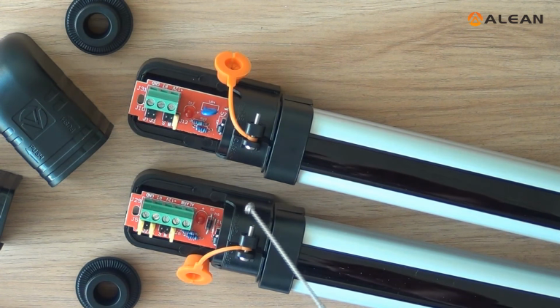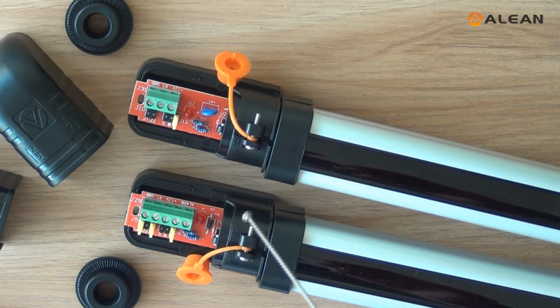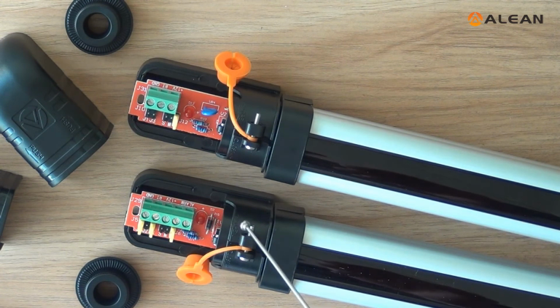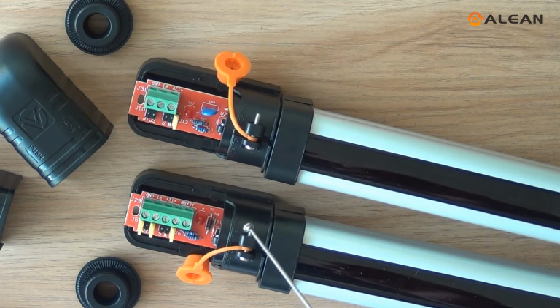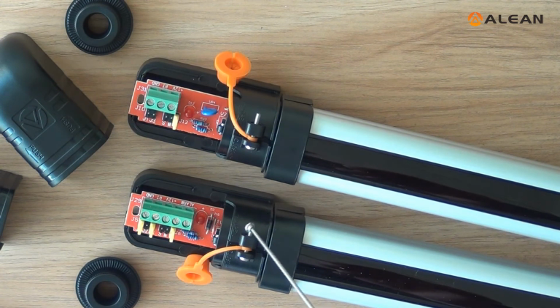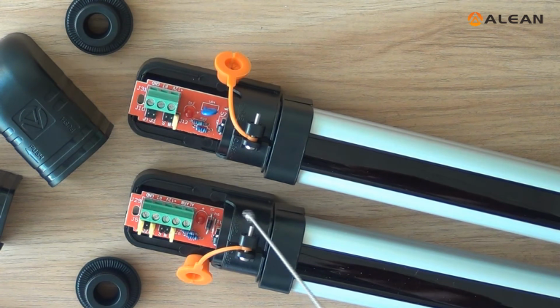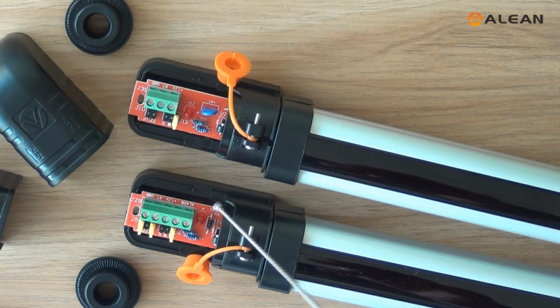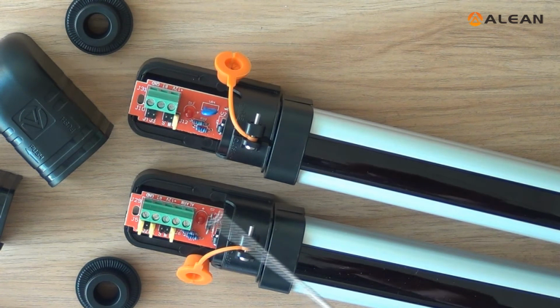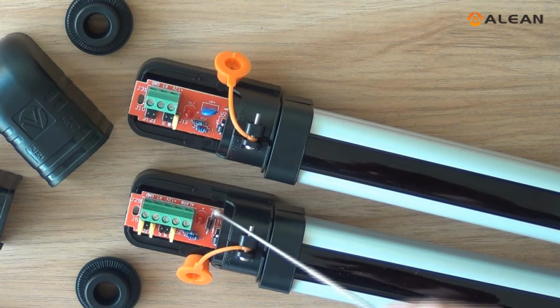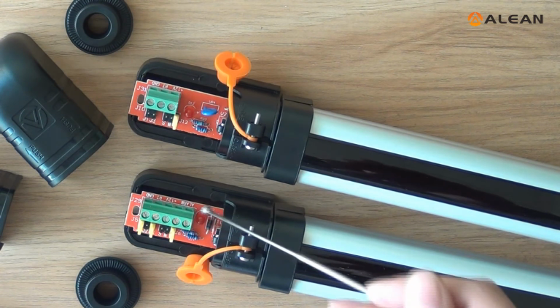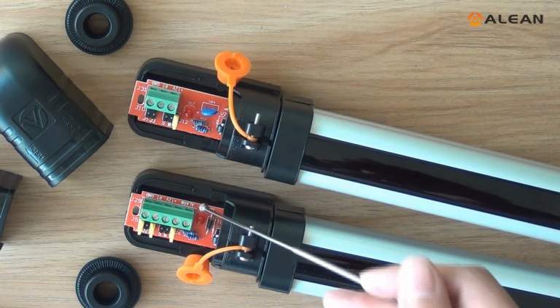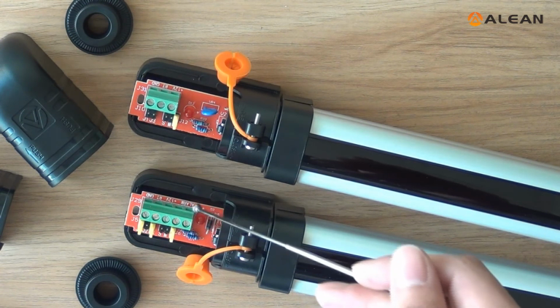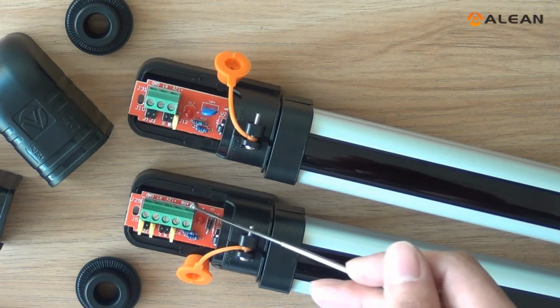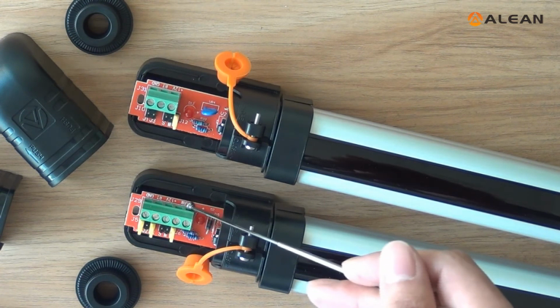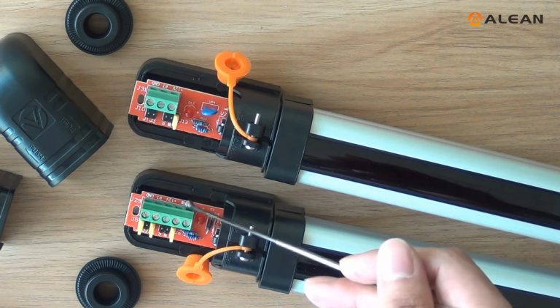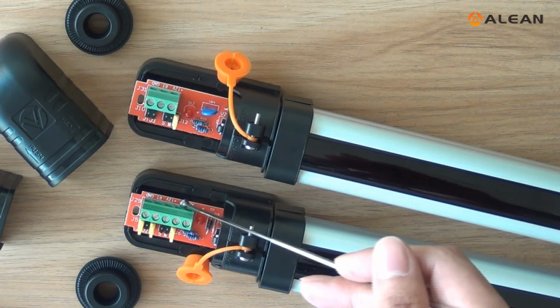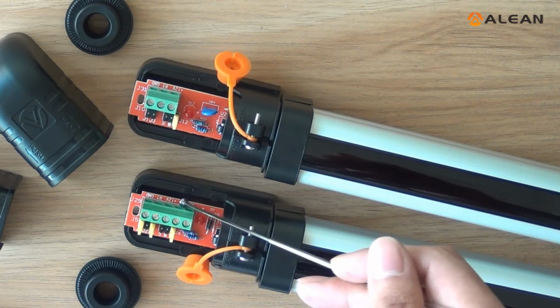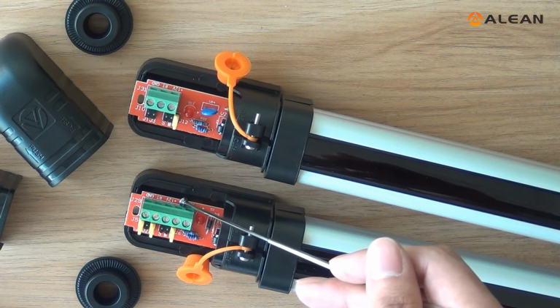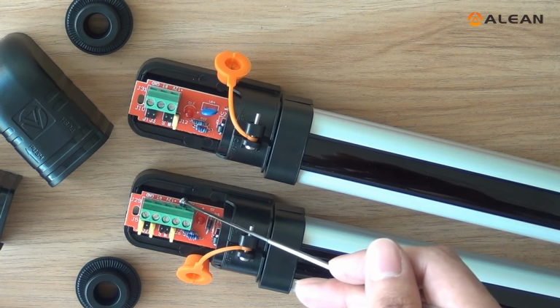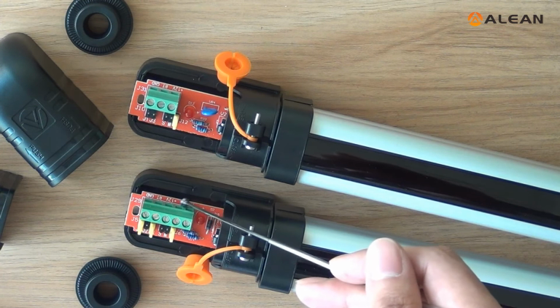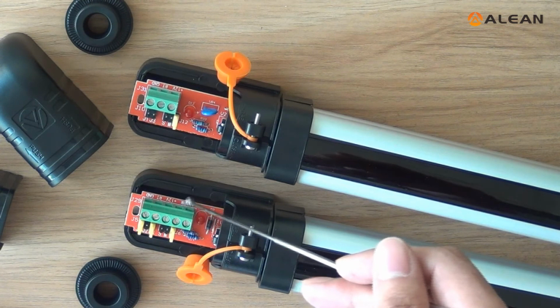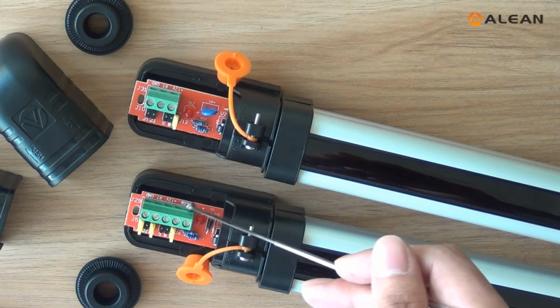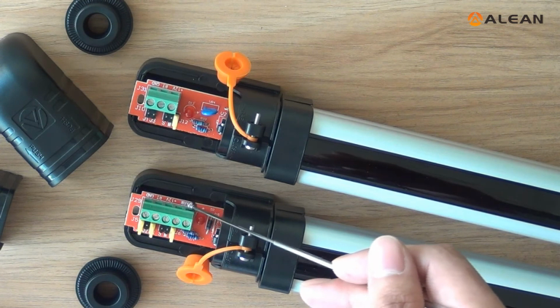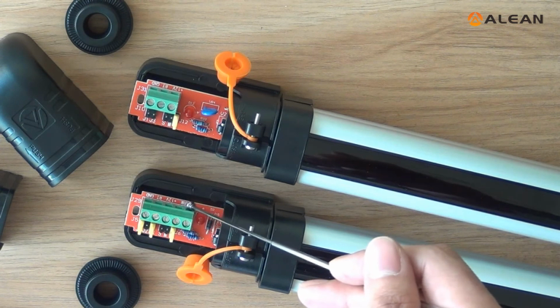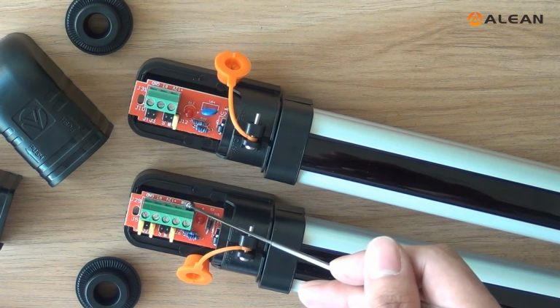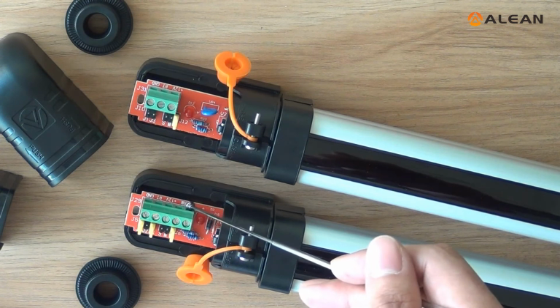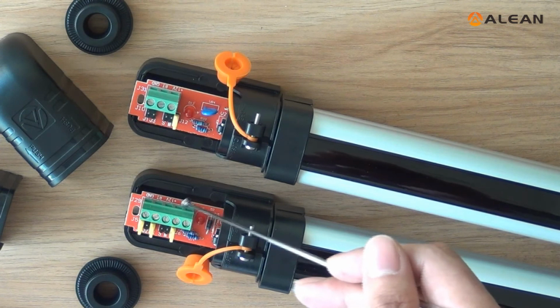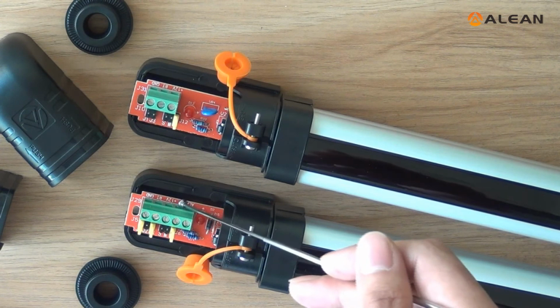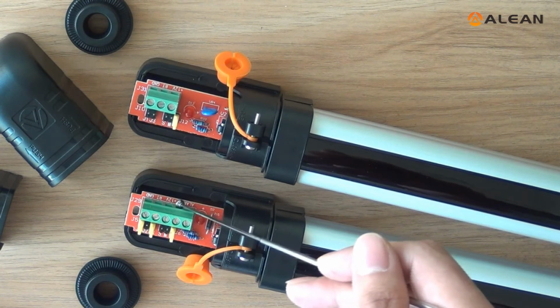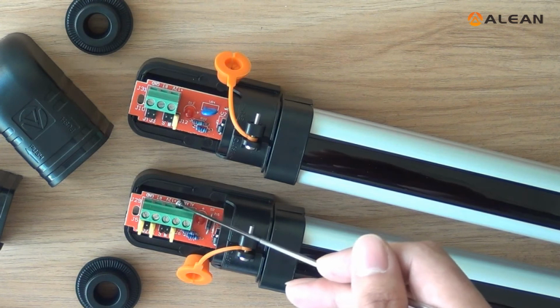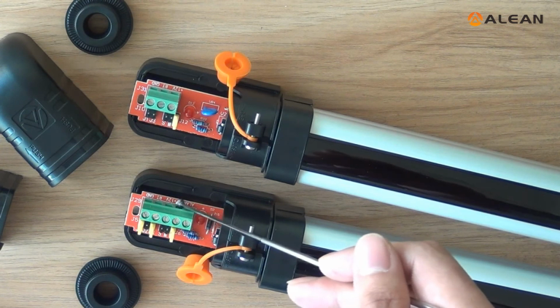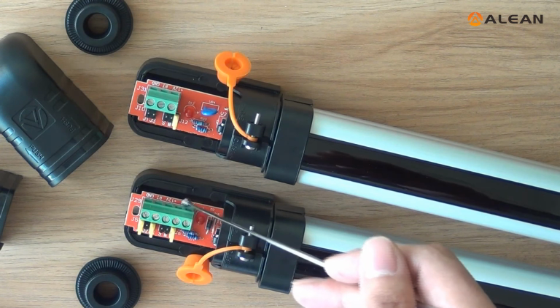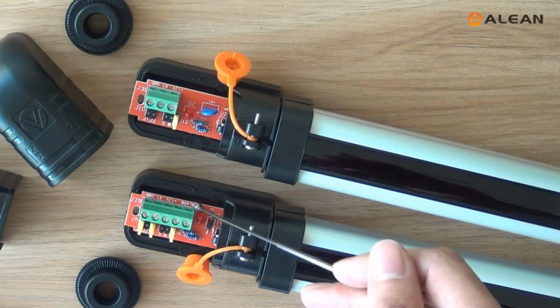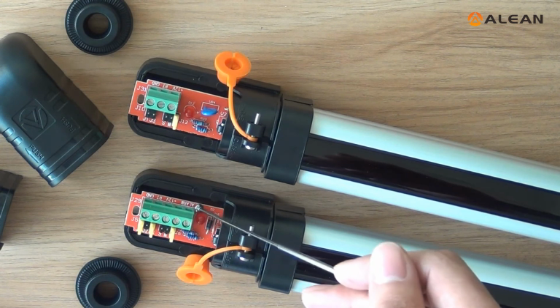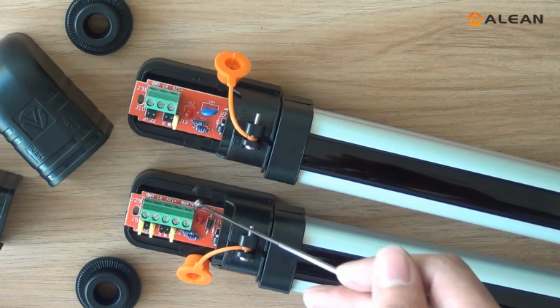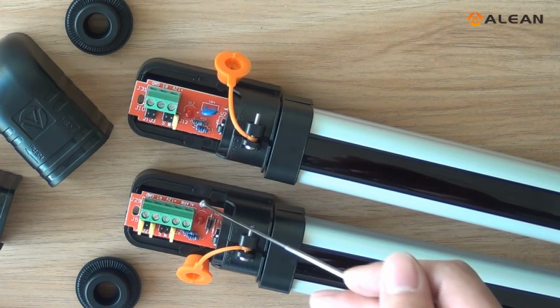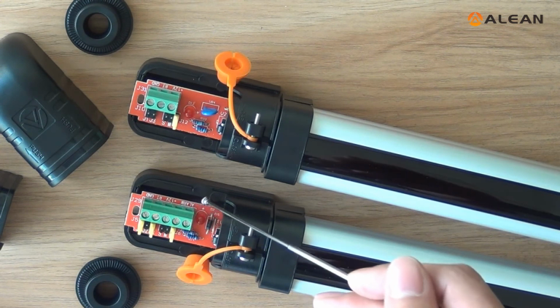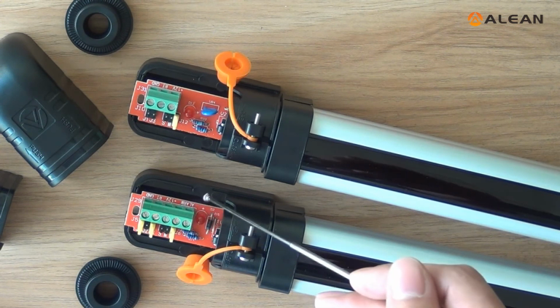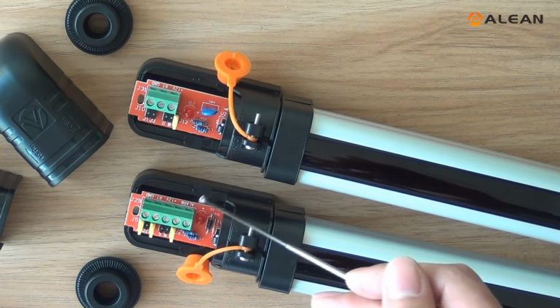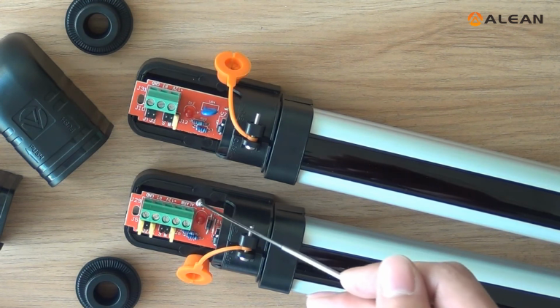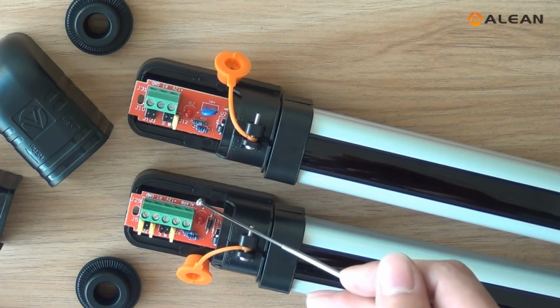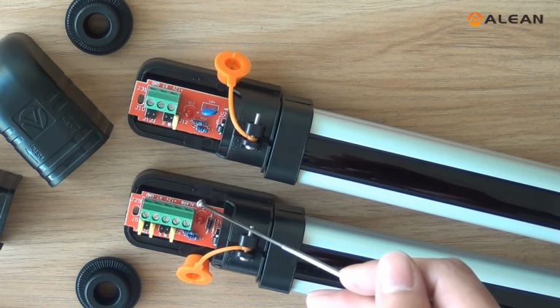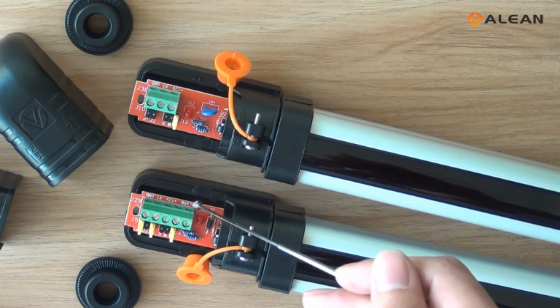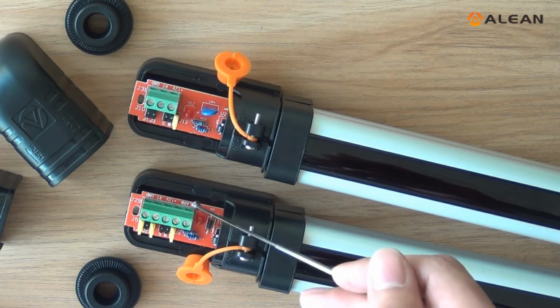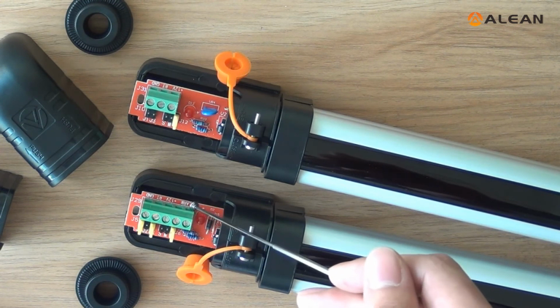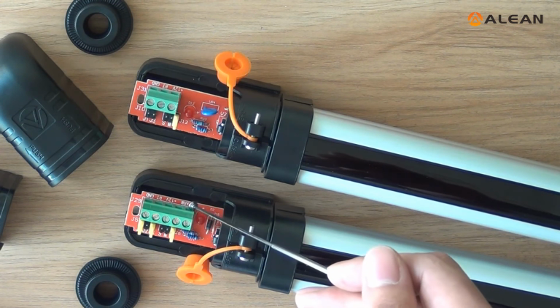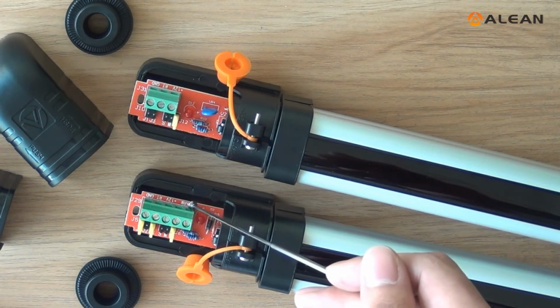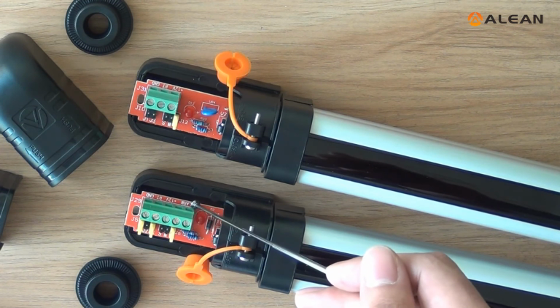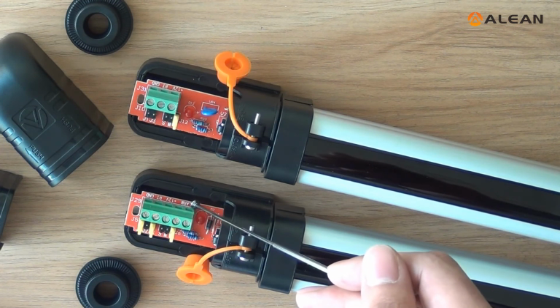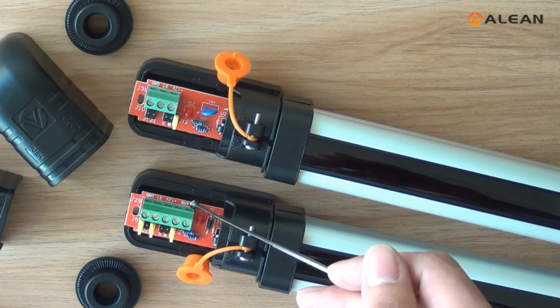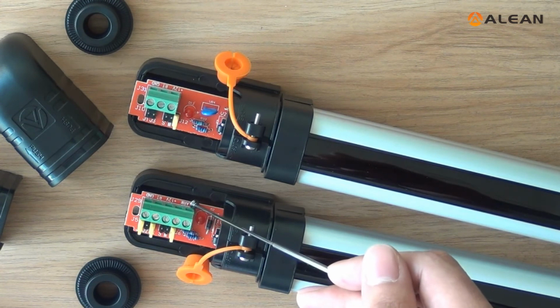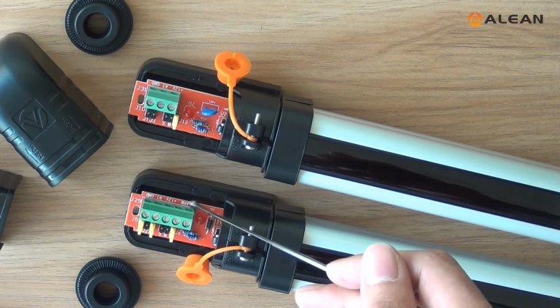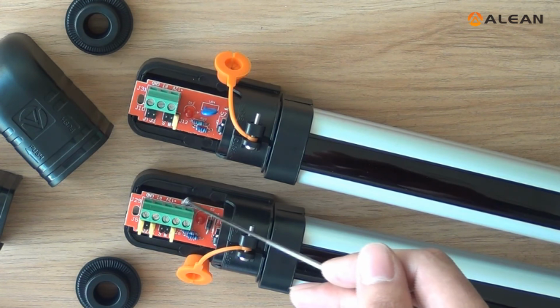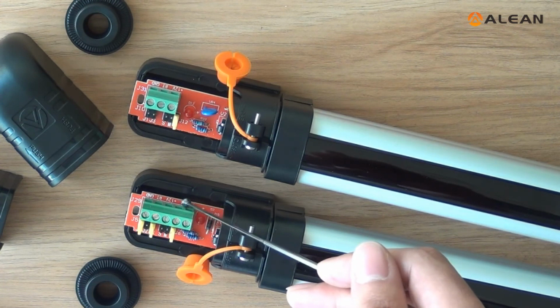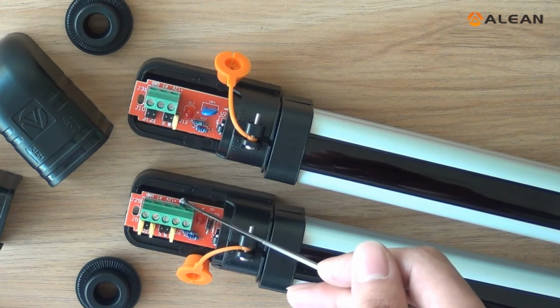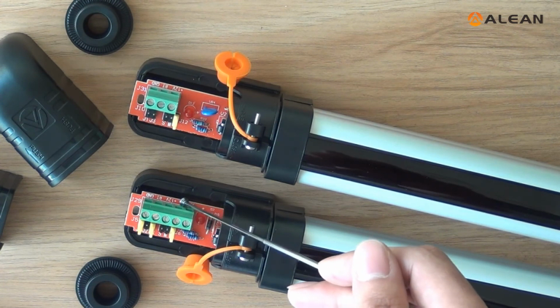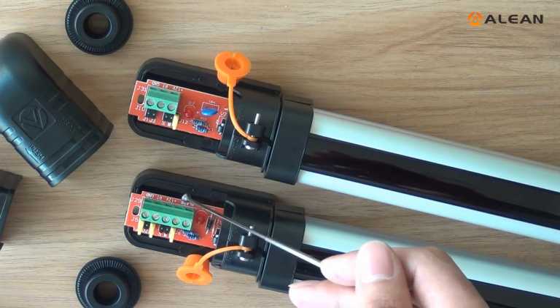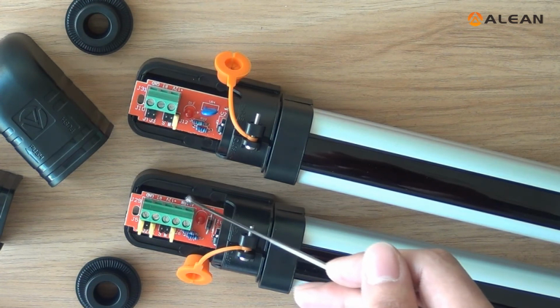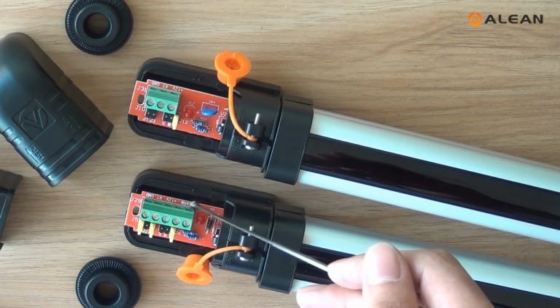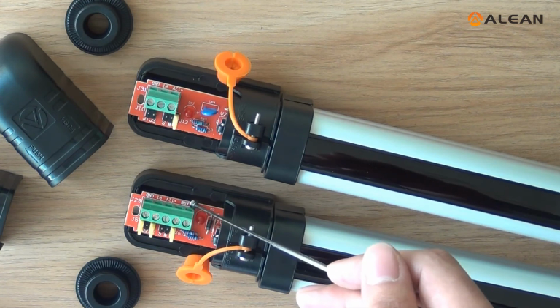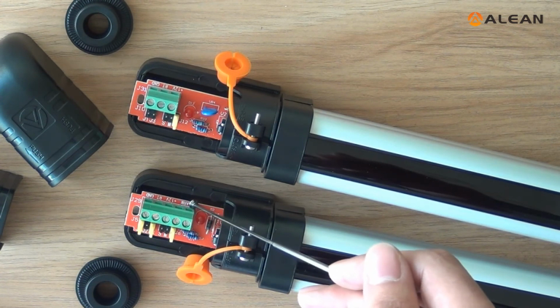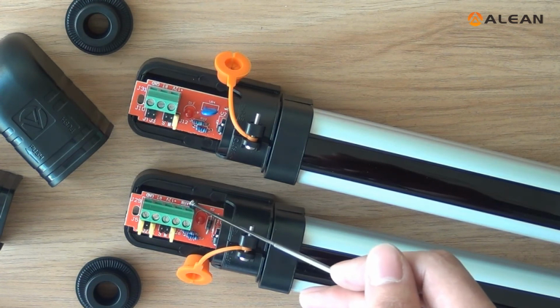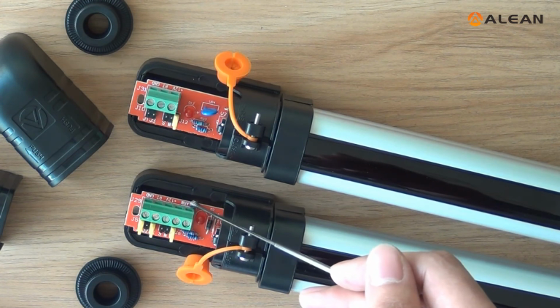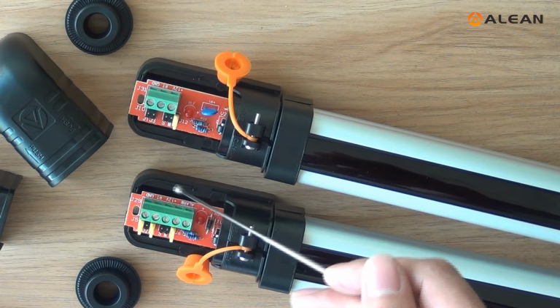Here is the alarm signal output. NC default.